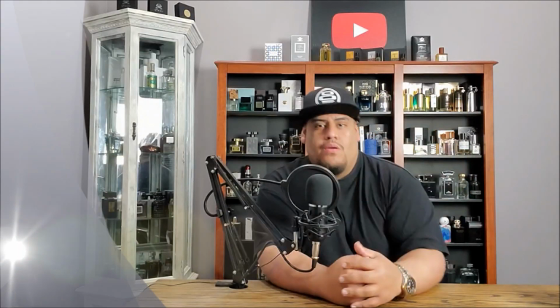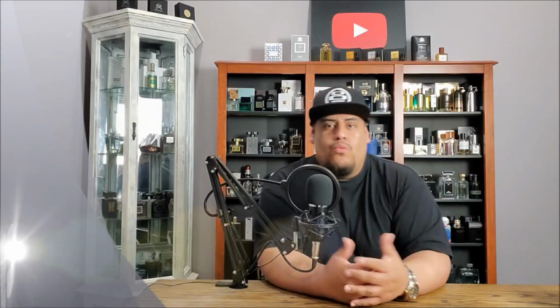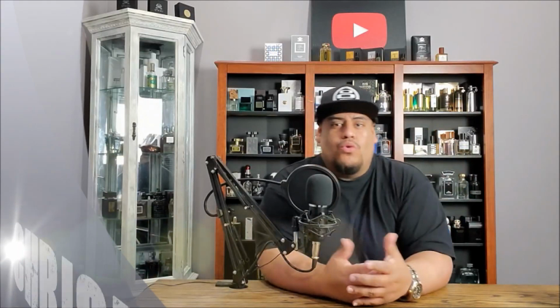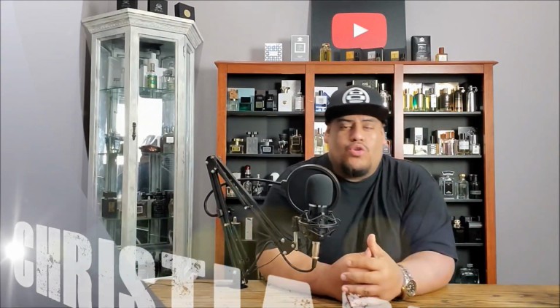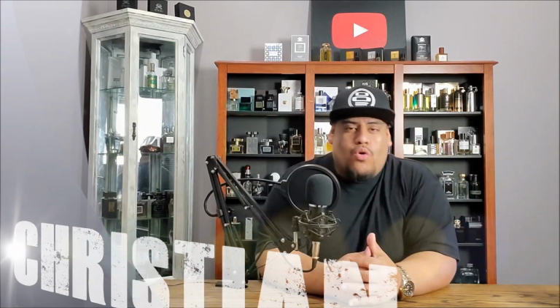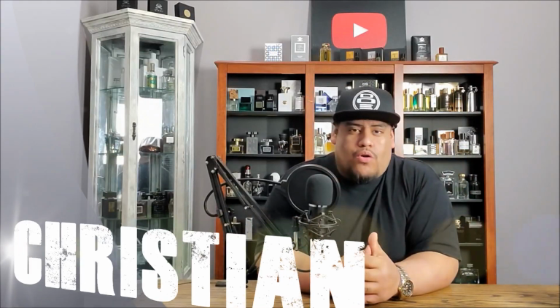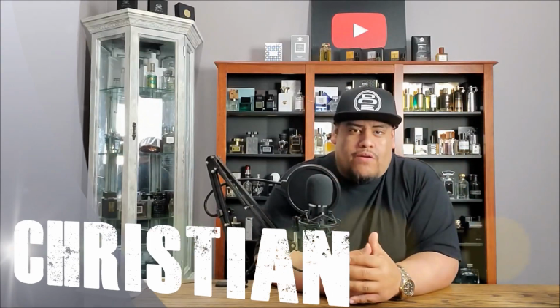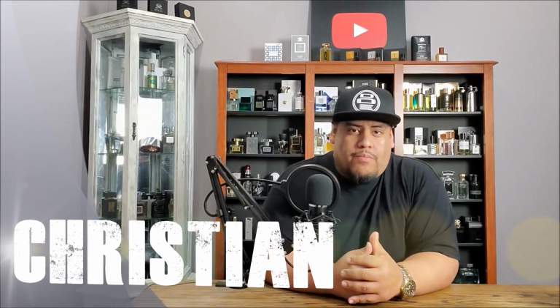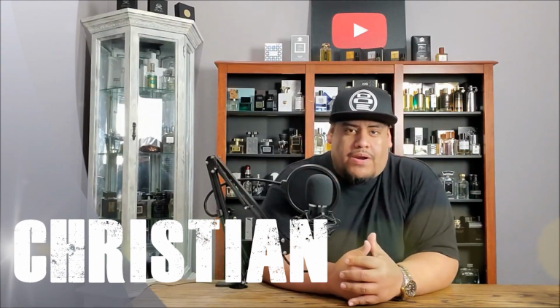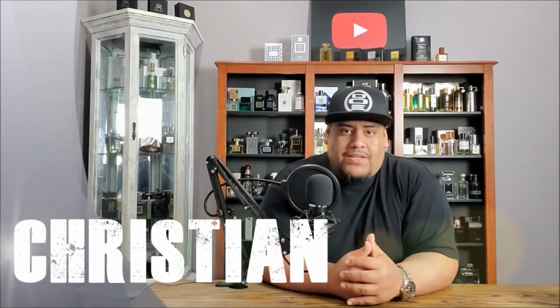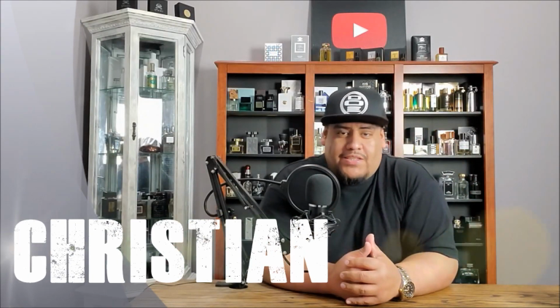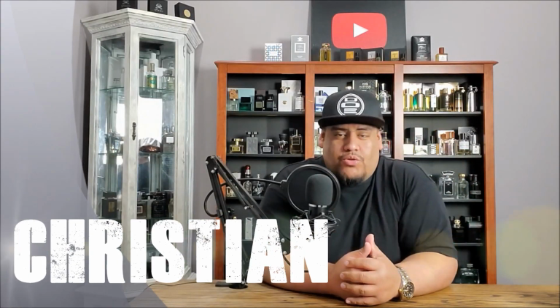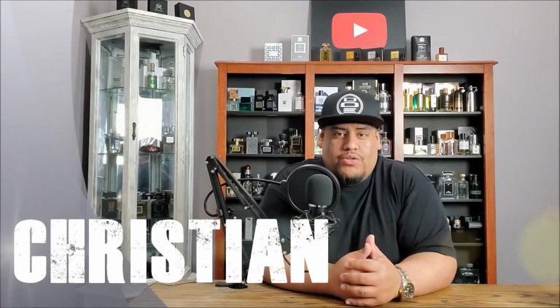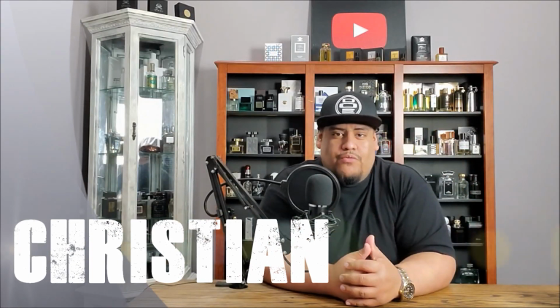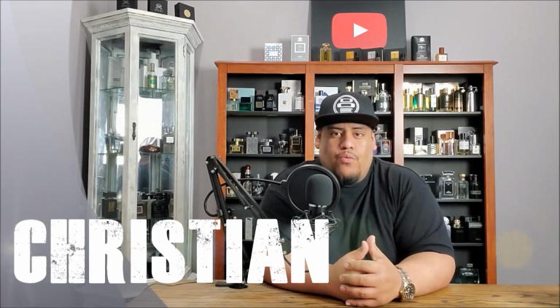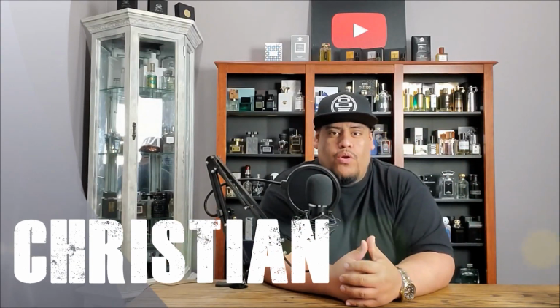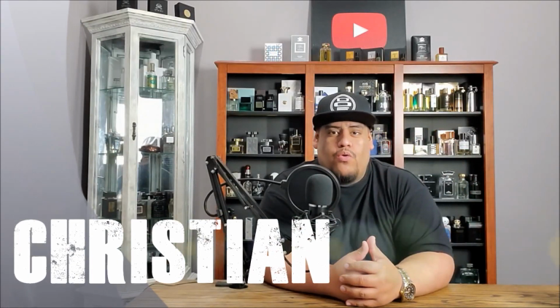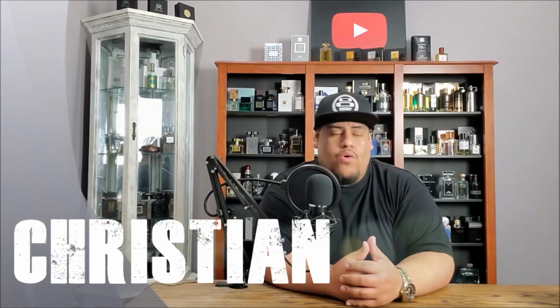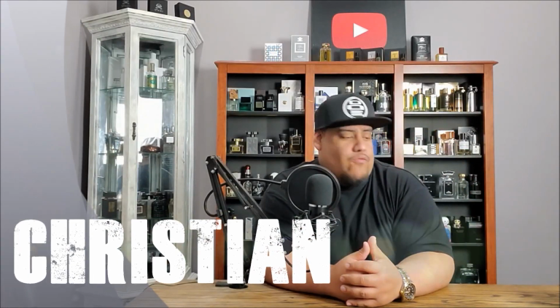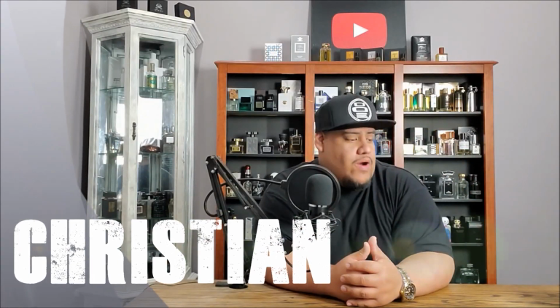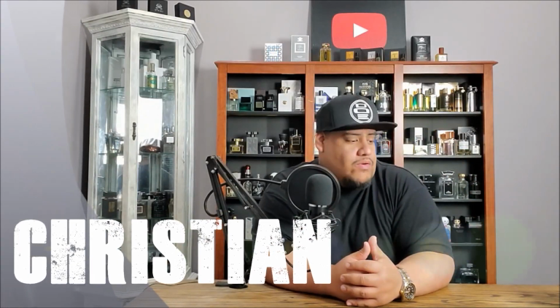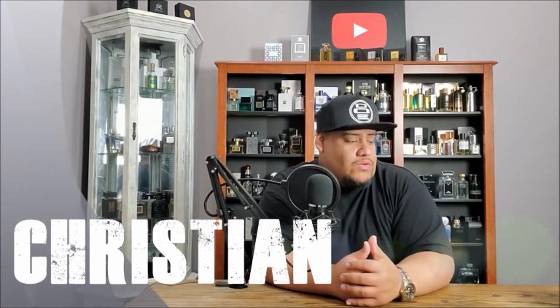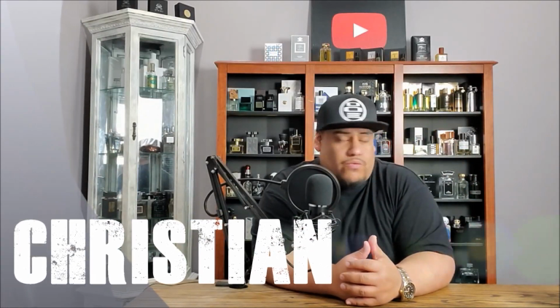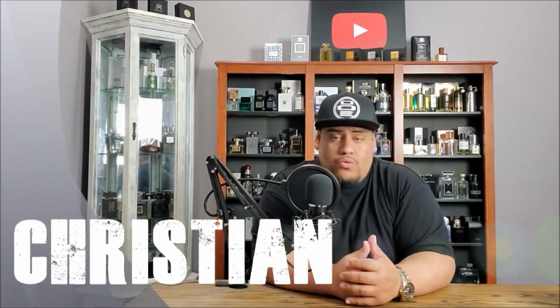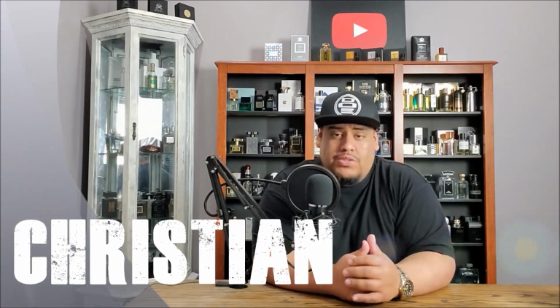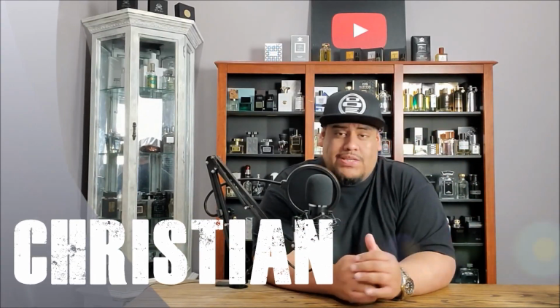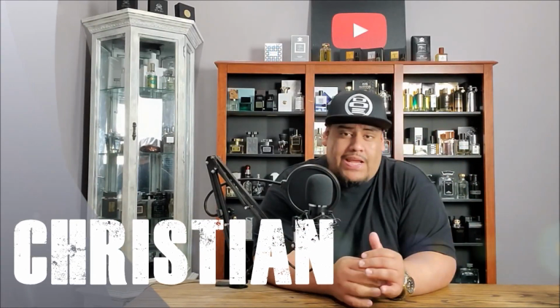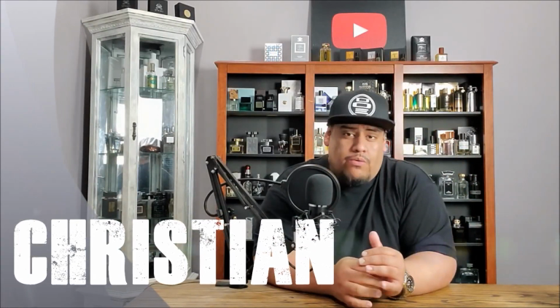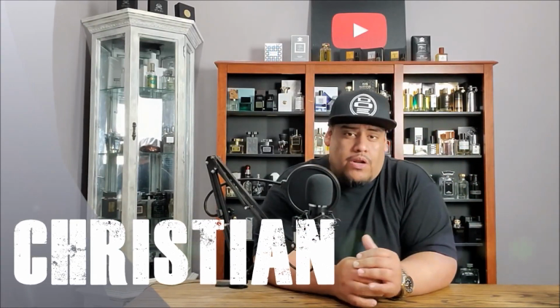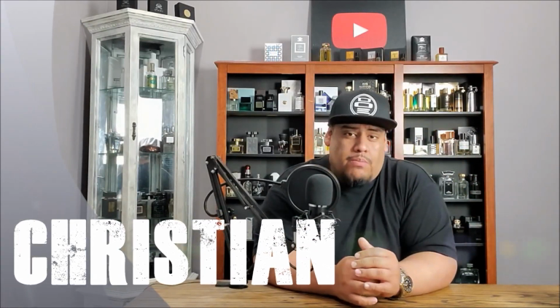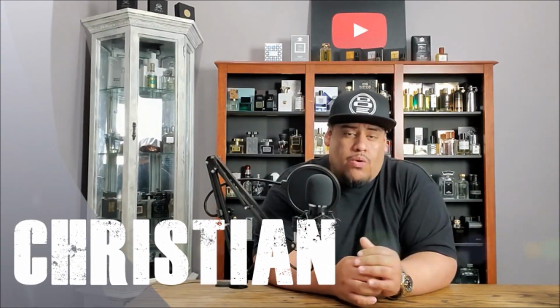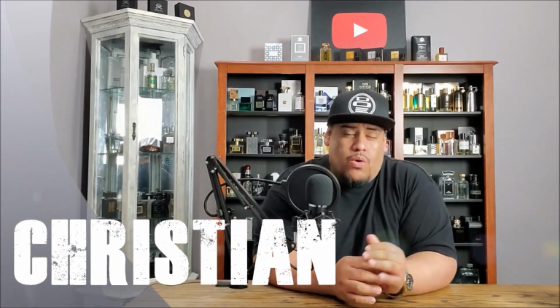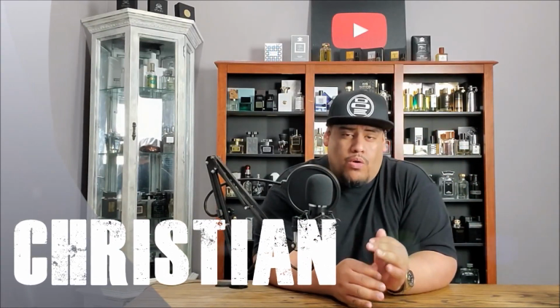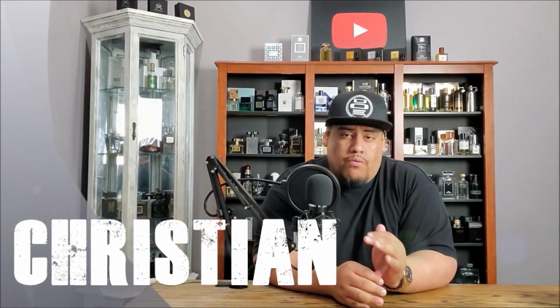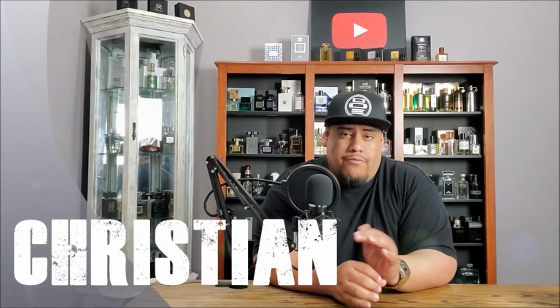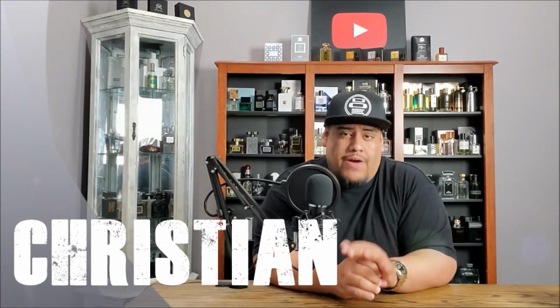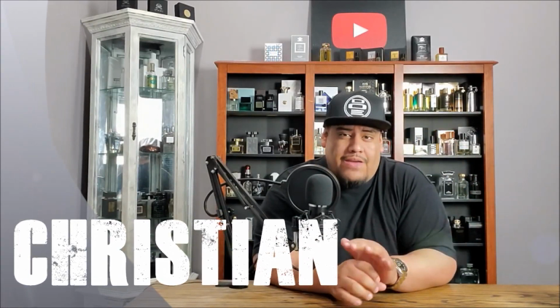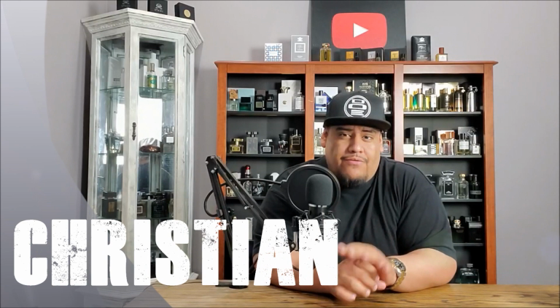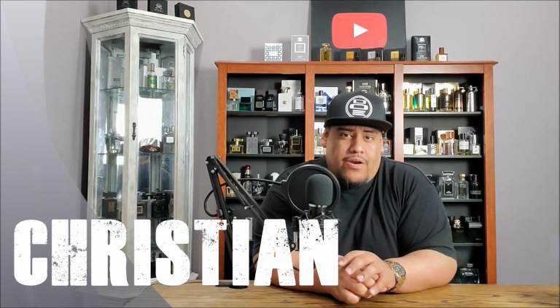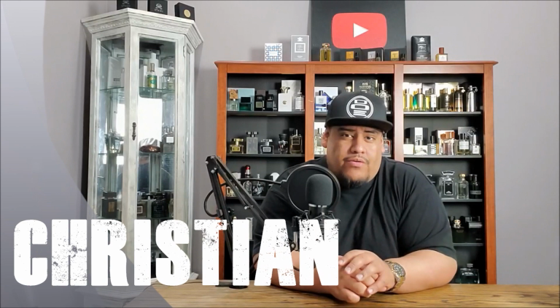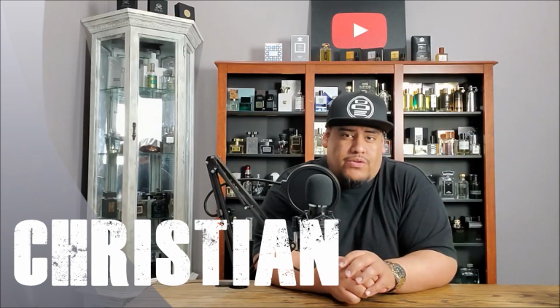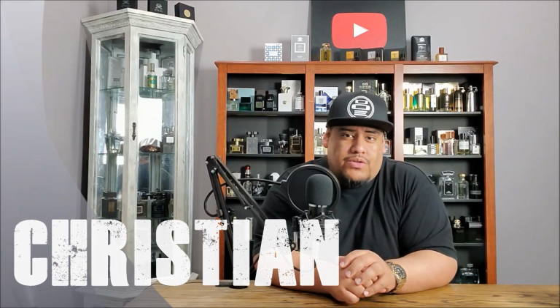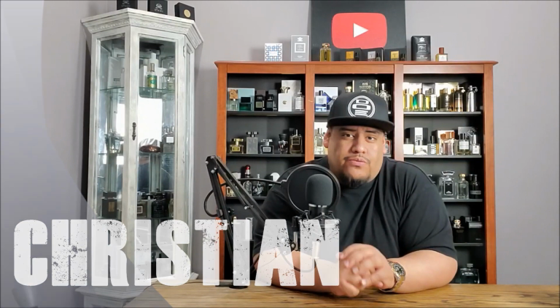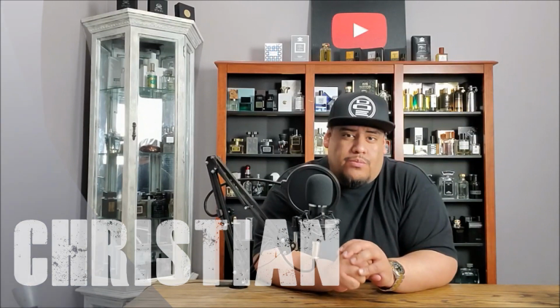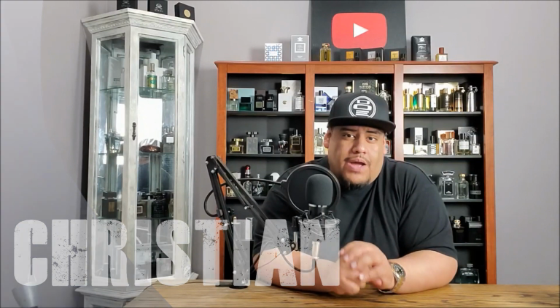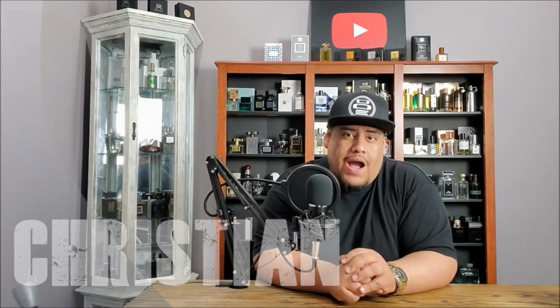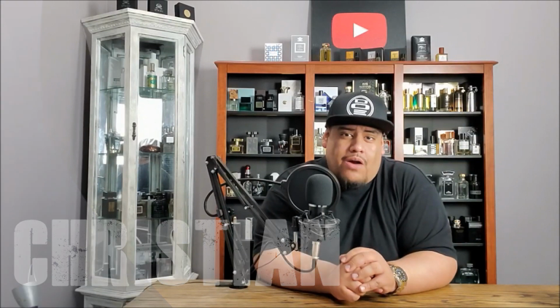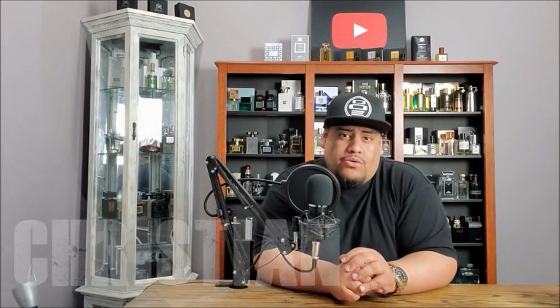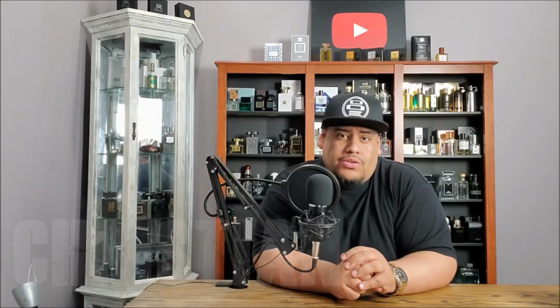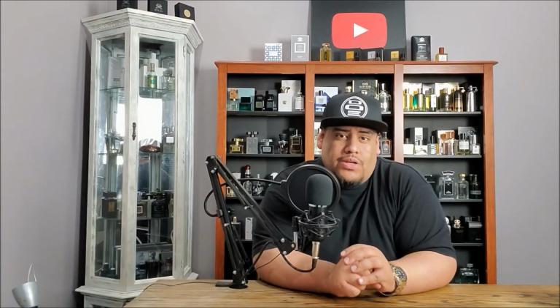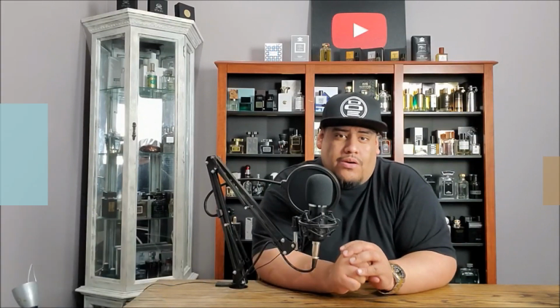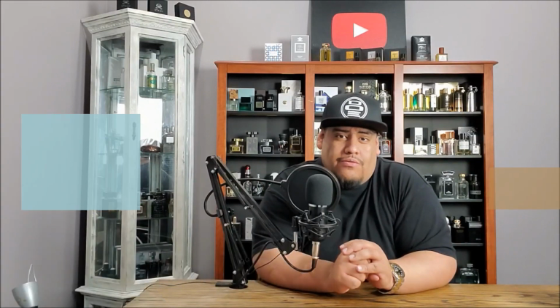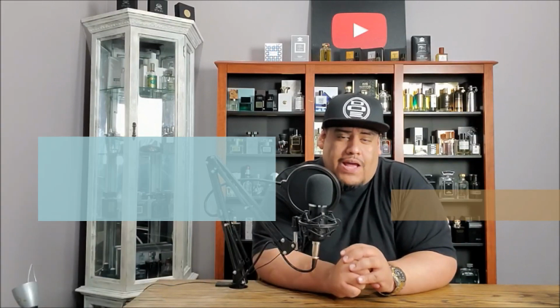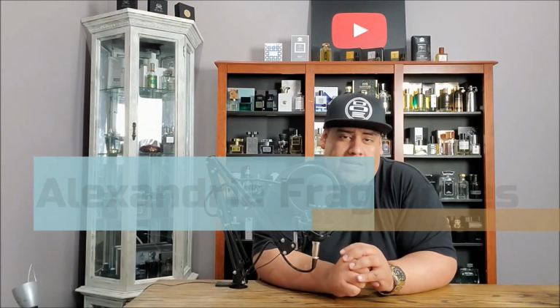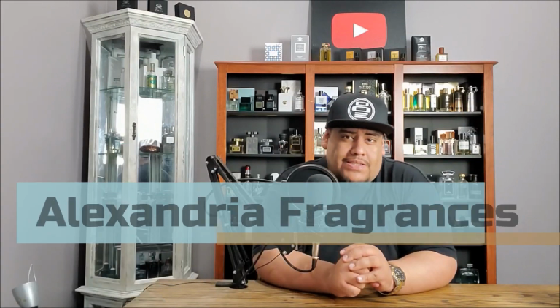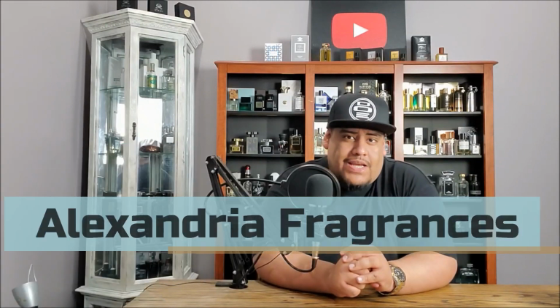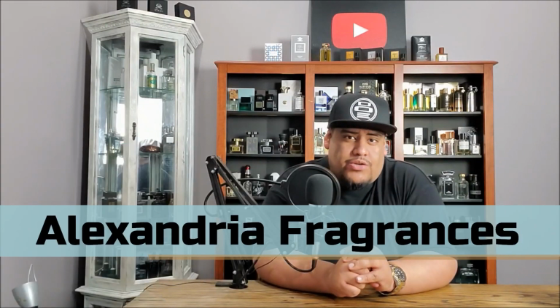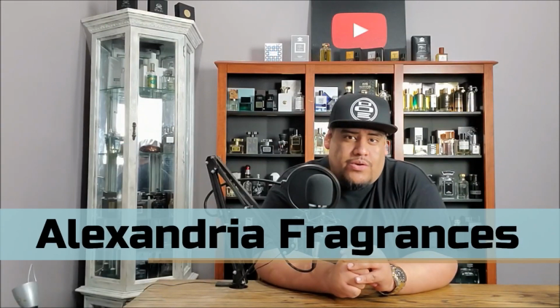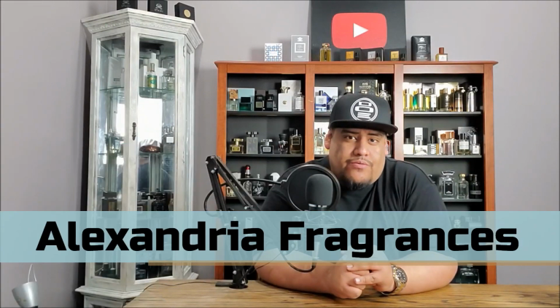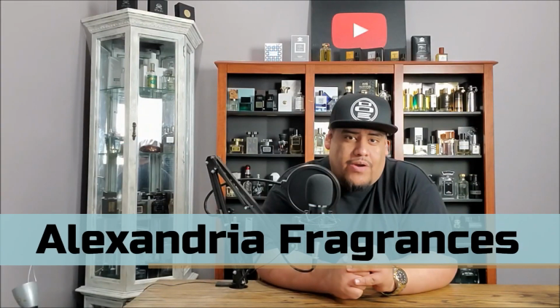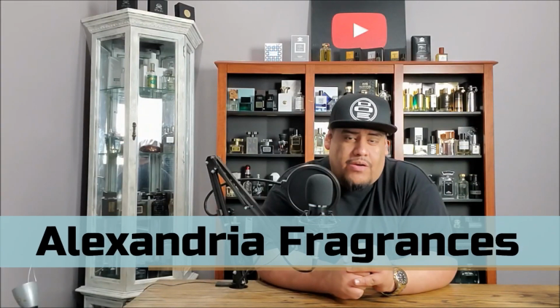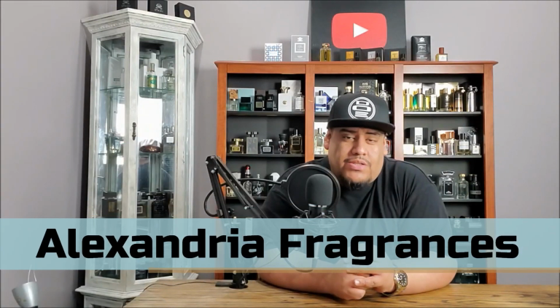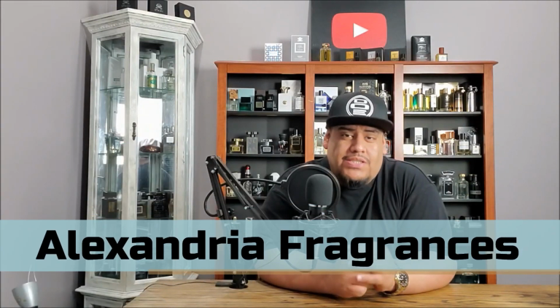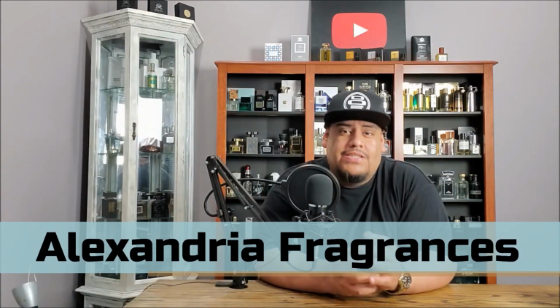What's going on, everybody? This is Christian from One Accord Fragrance Reviews. Today, we're going to be going over five fragrances from the house of Alexandria Fragrances.